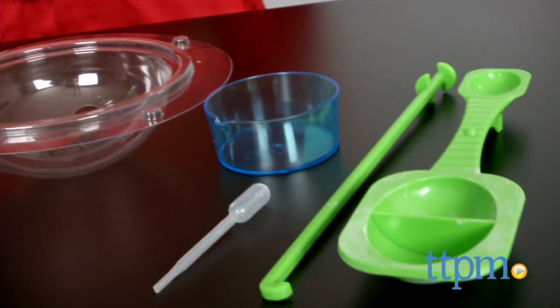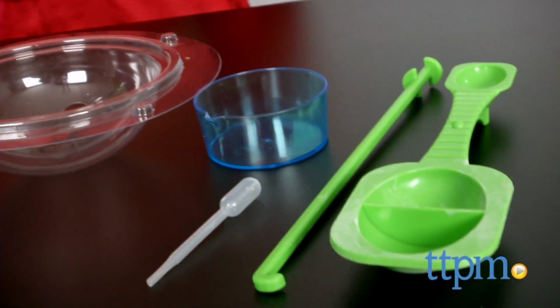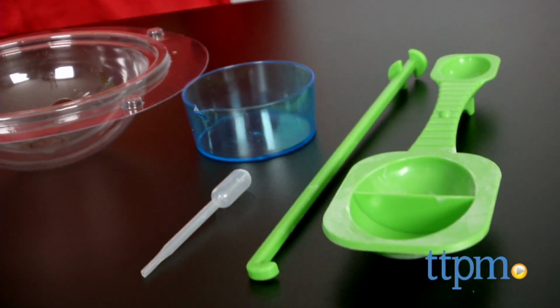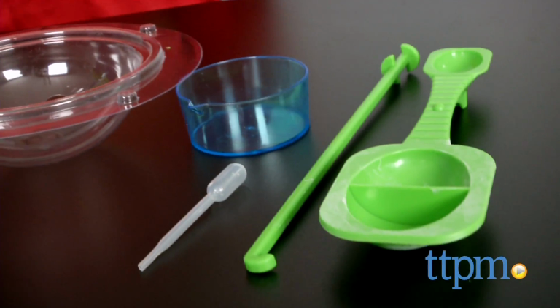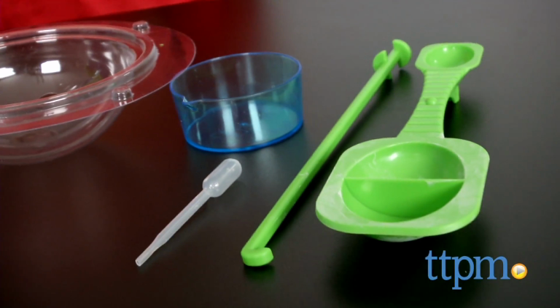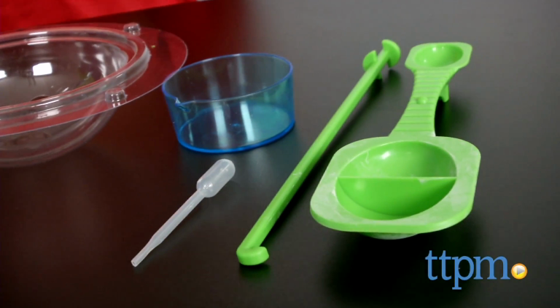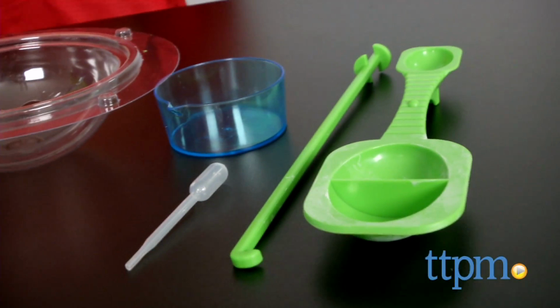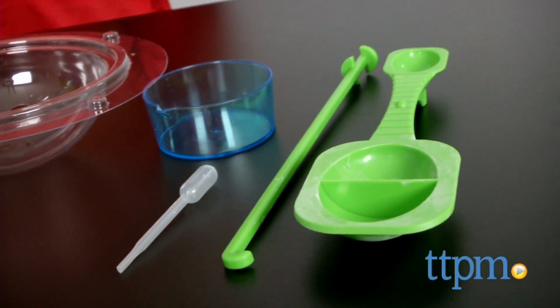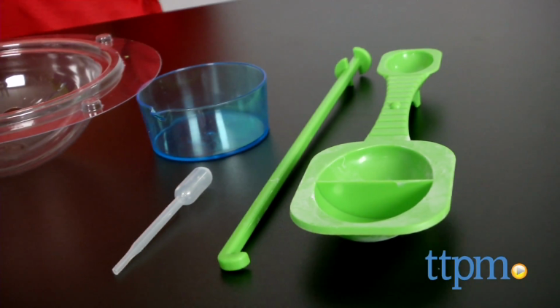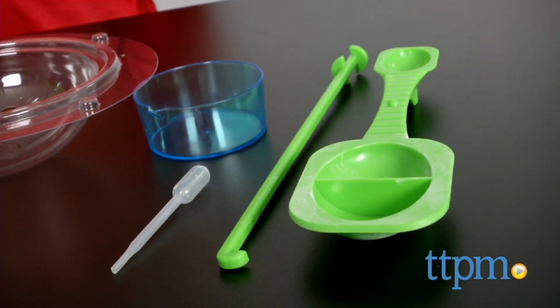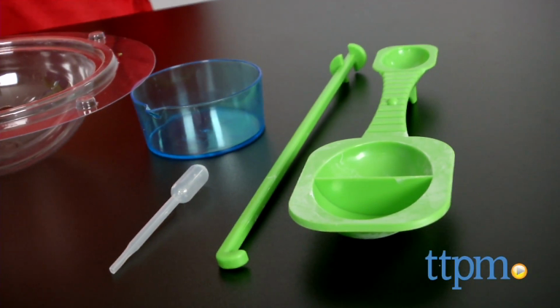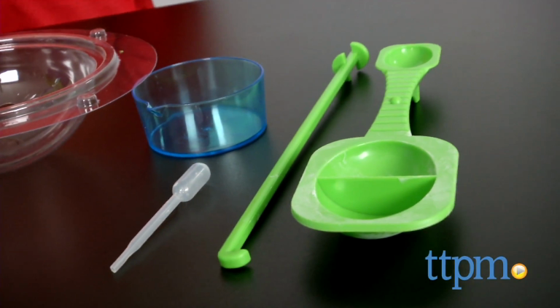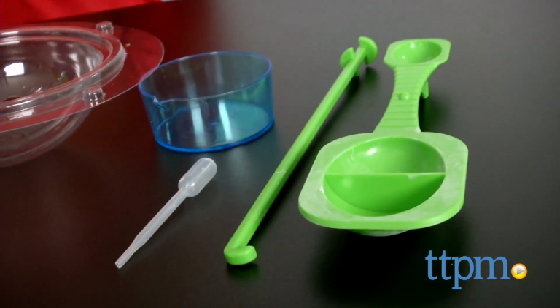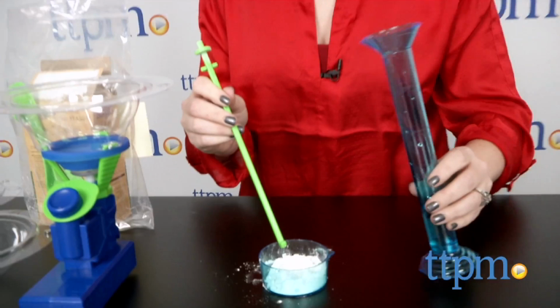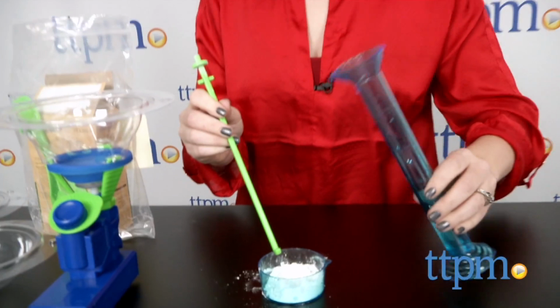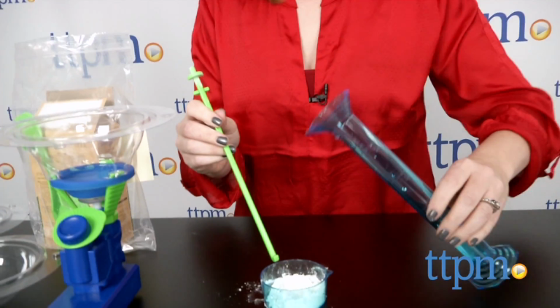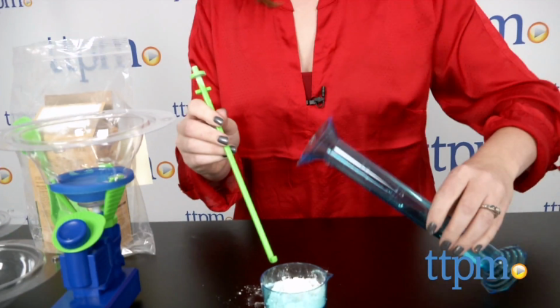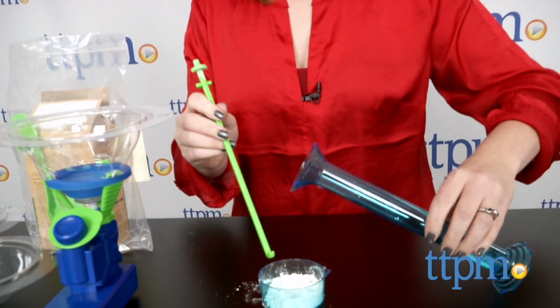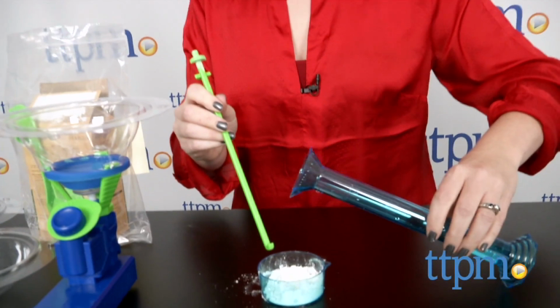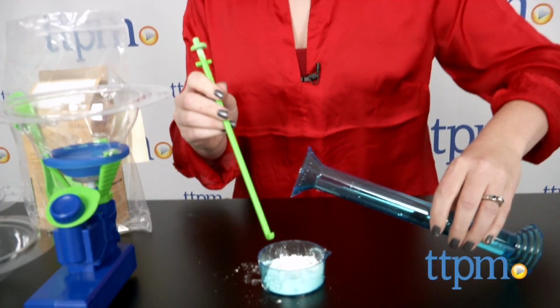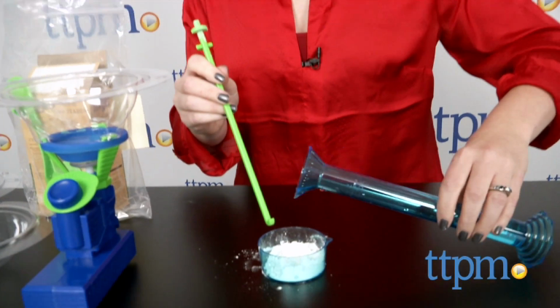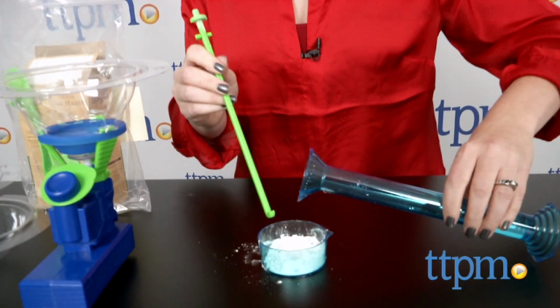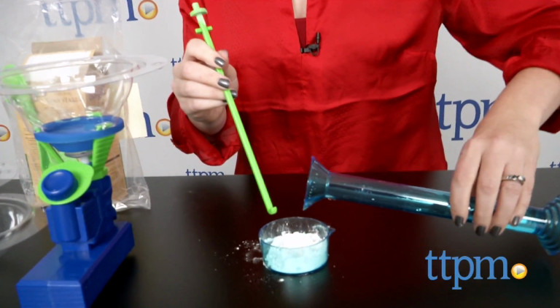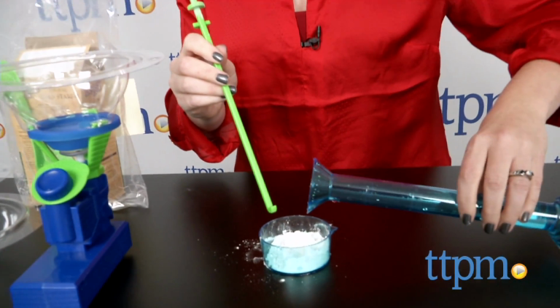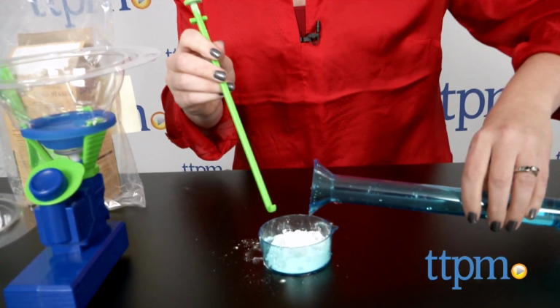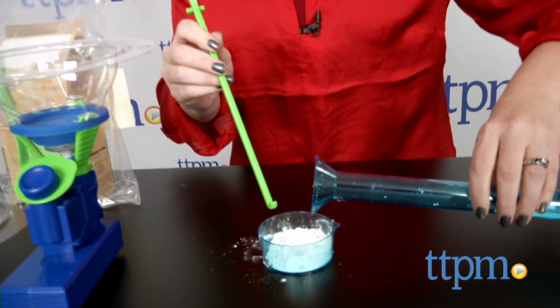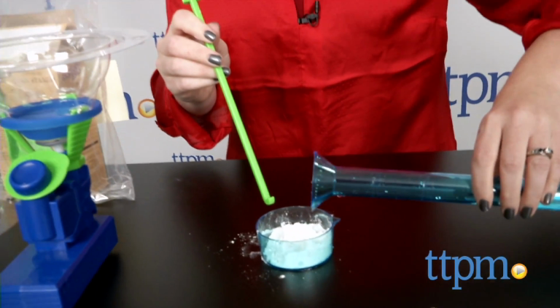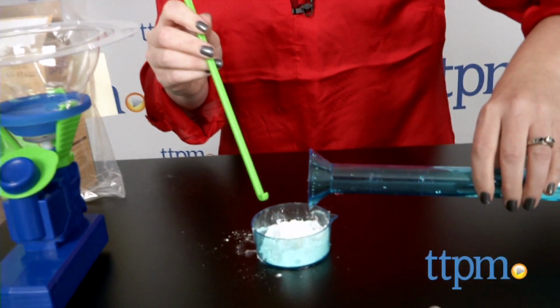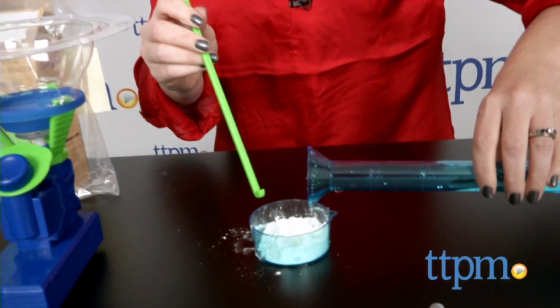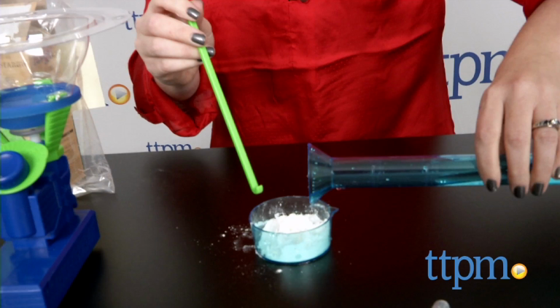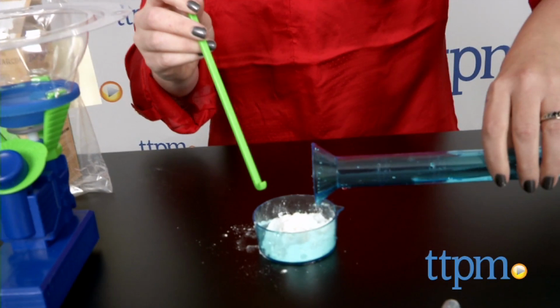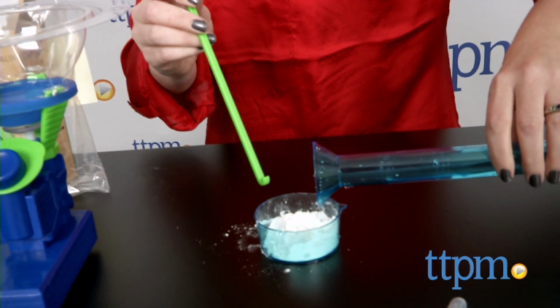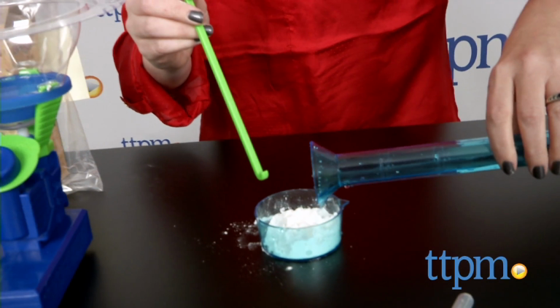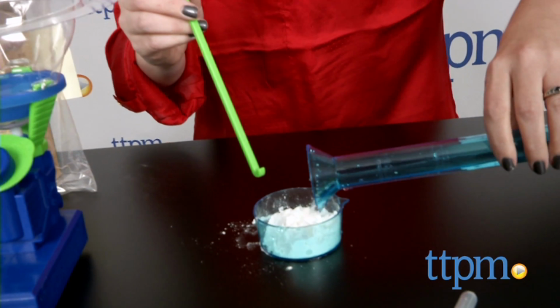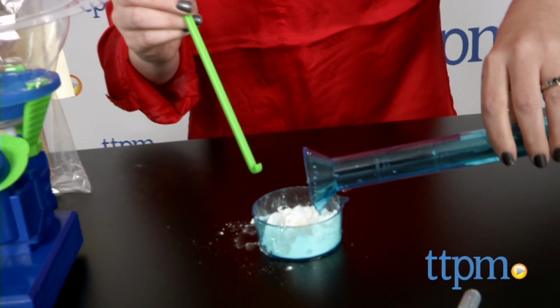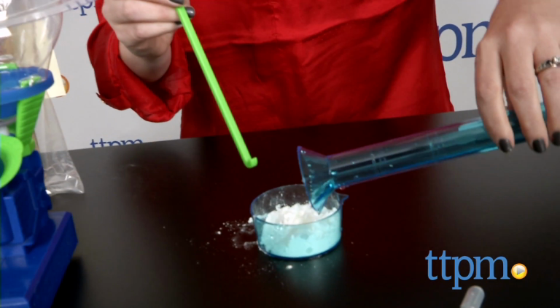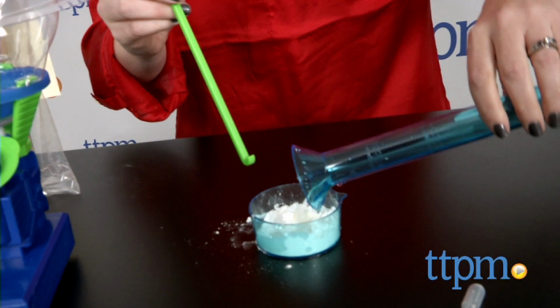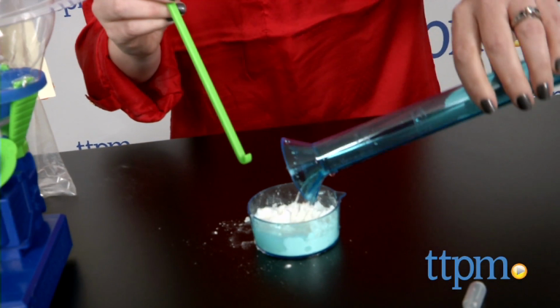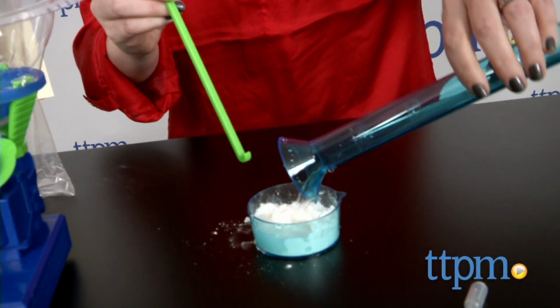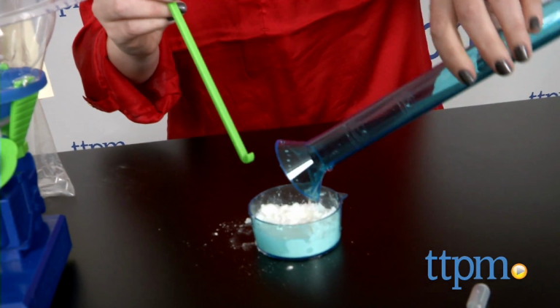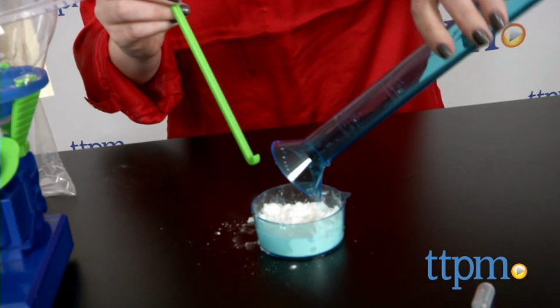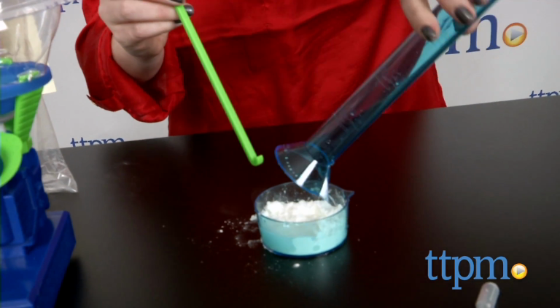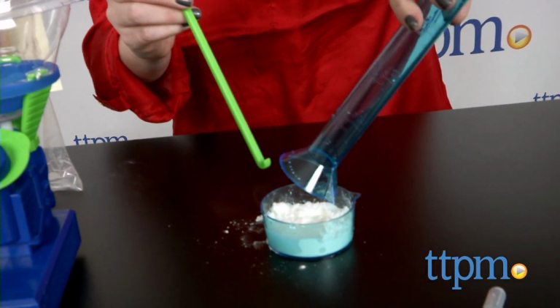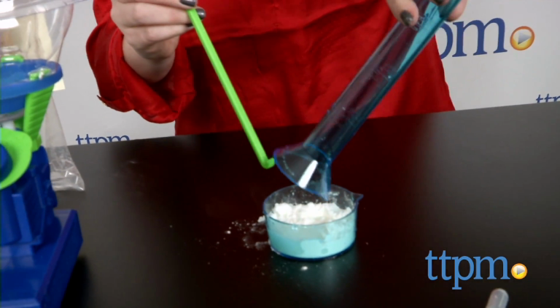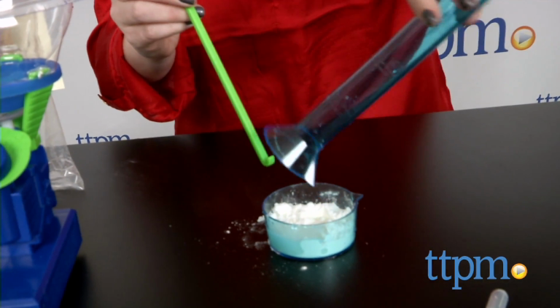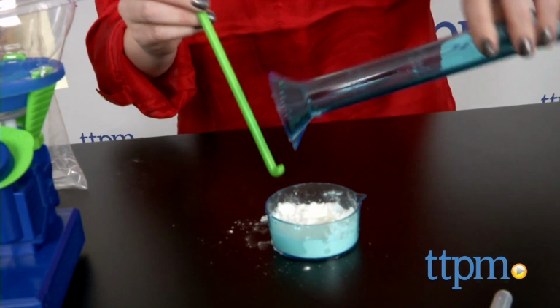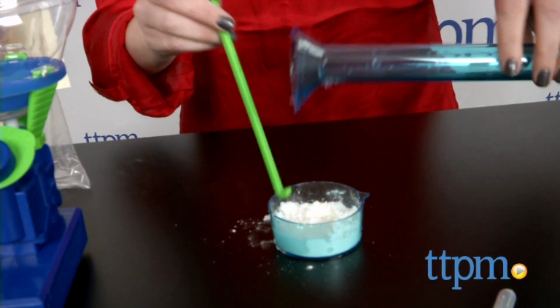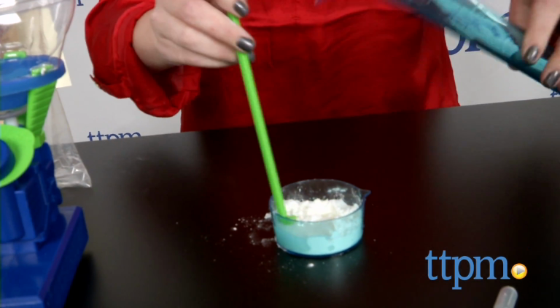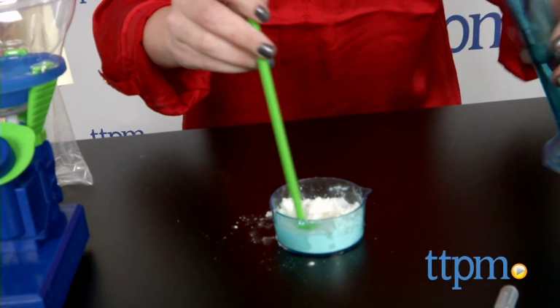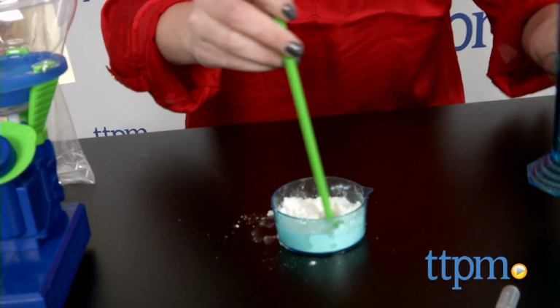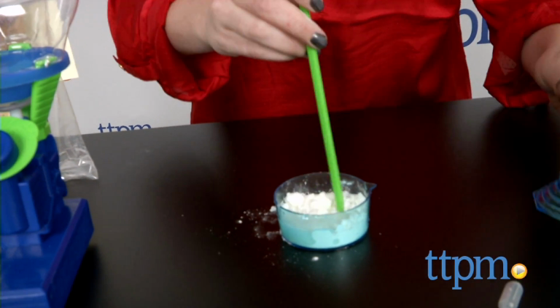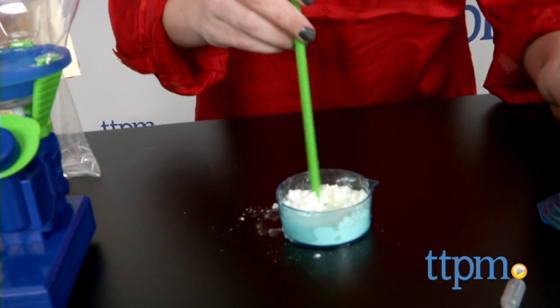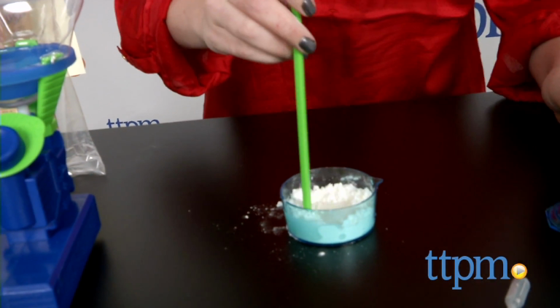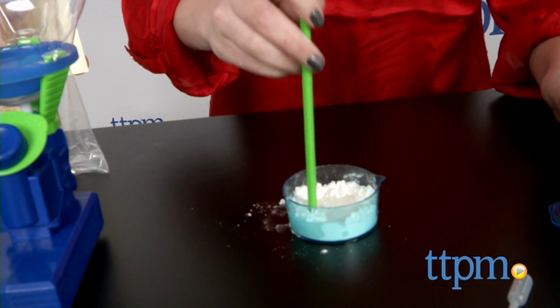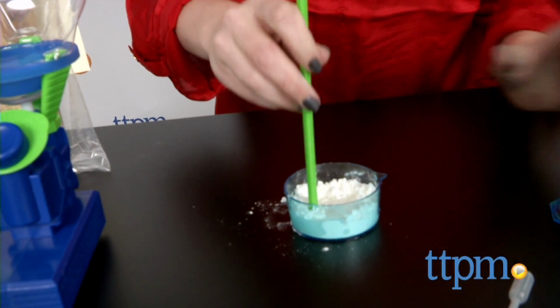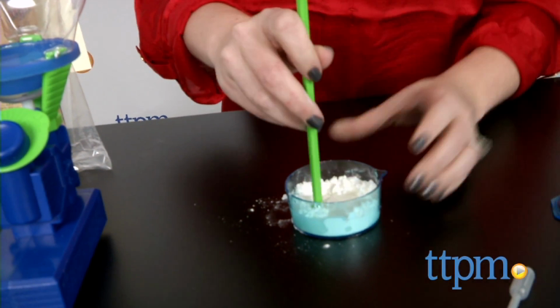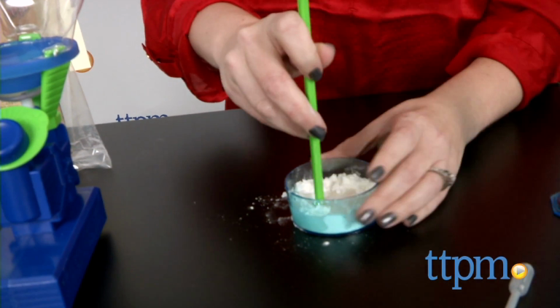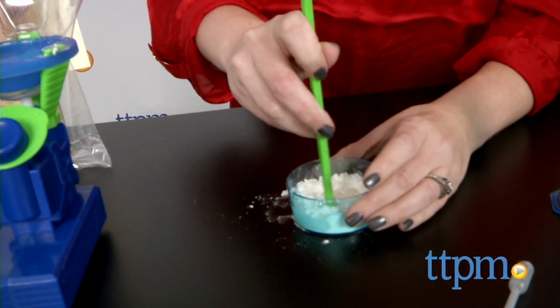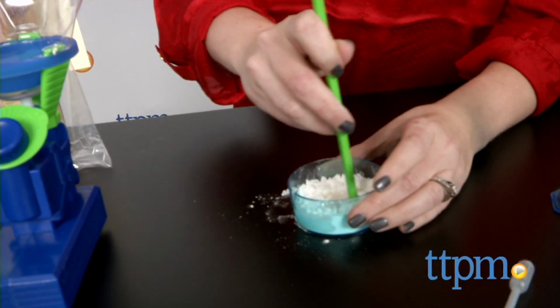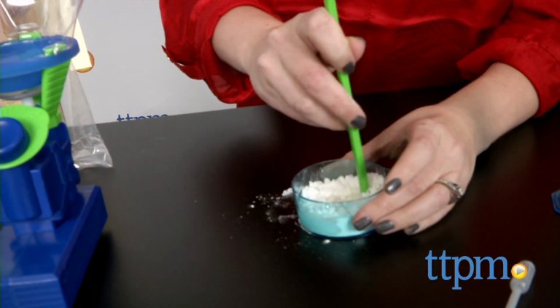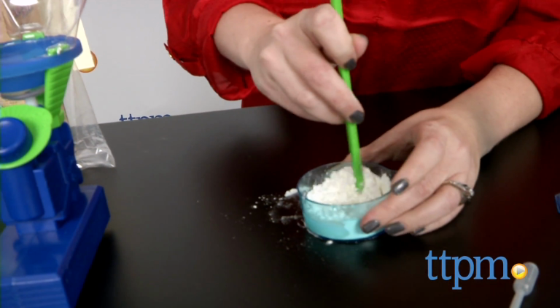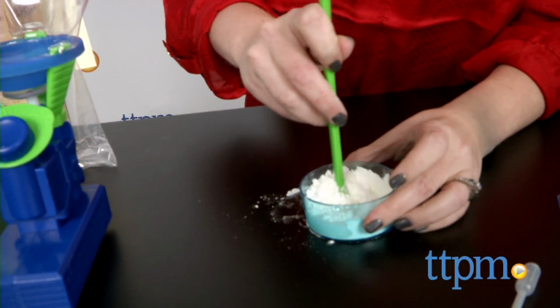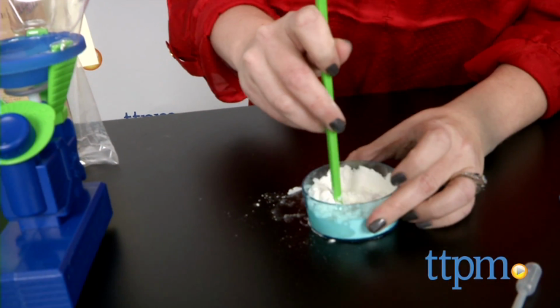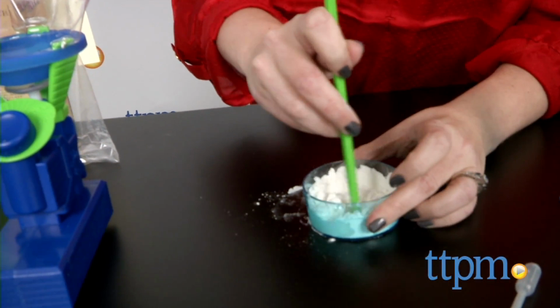Common household ingredients, such as cornstarch and food coloring, will also be needed, along with four AA batteries for the Slimonator.